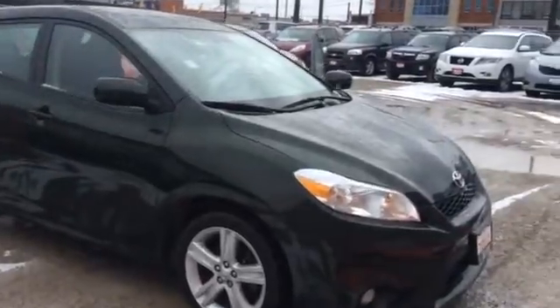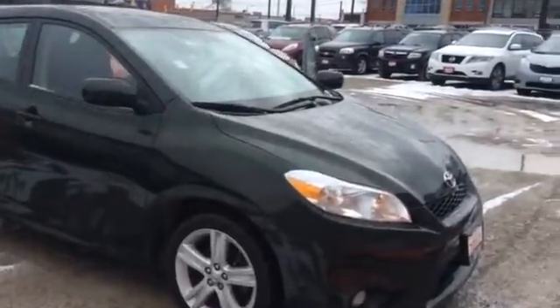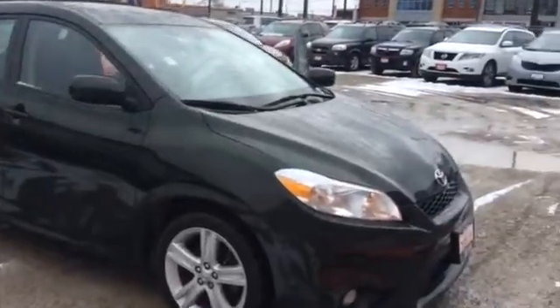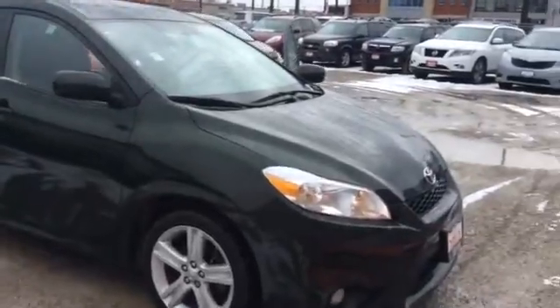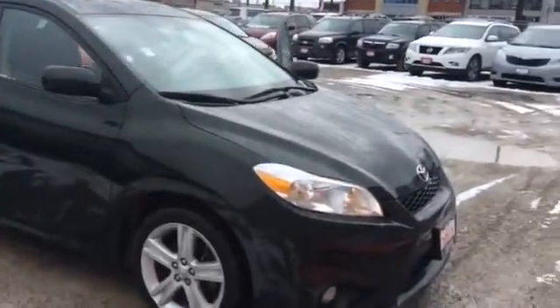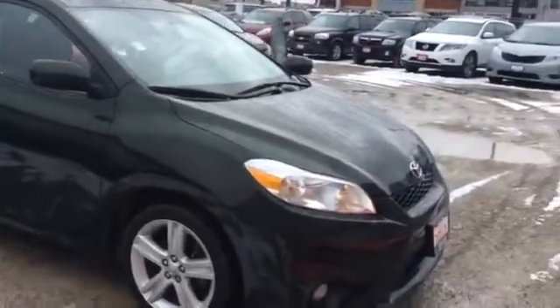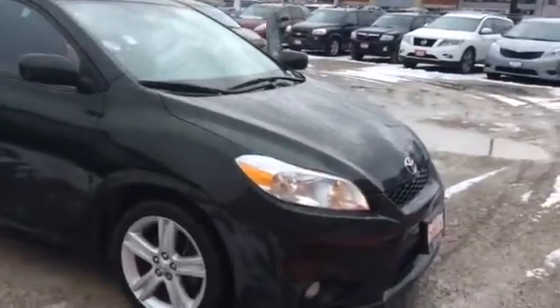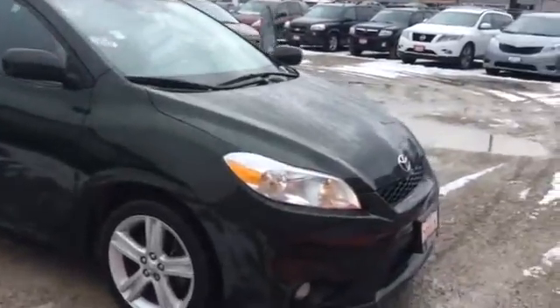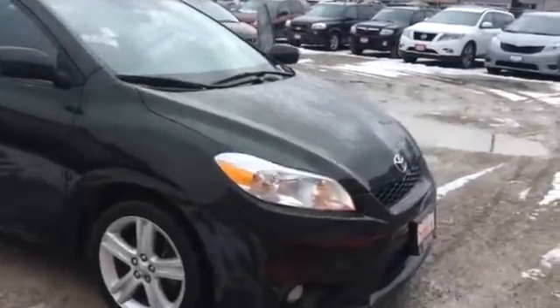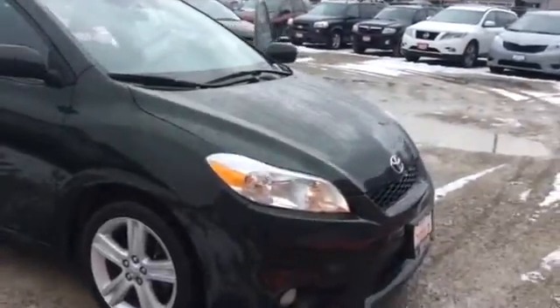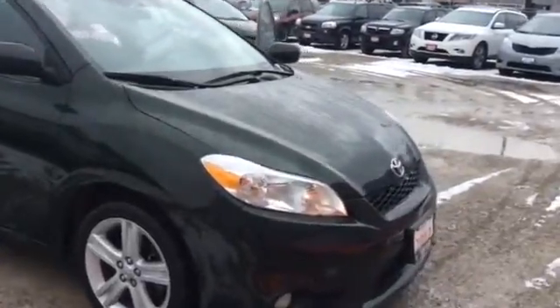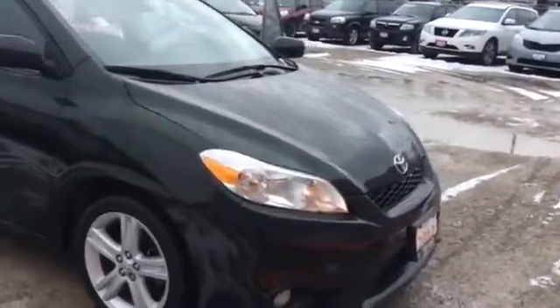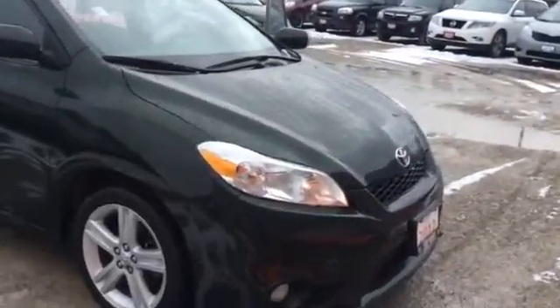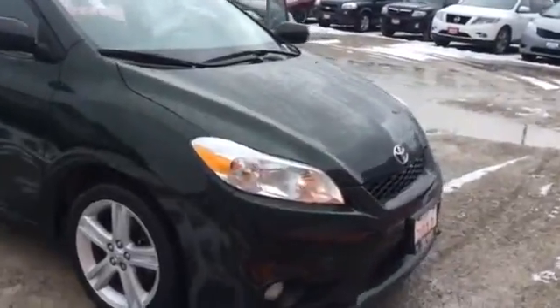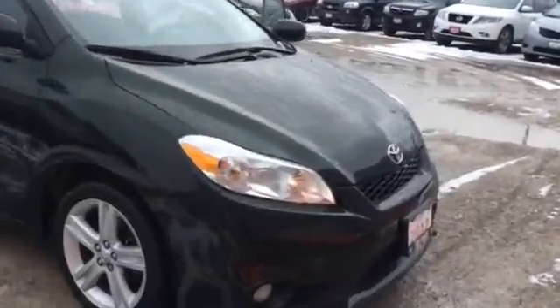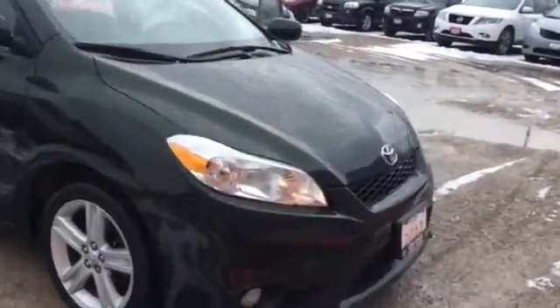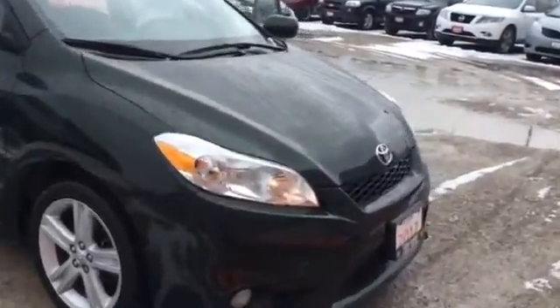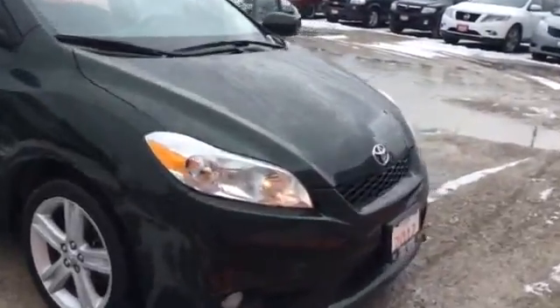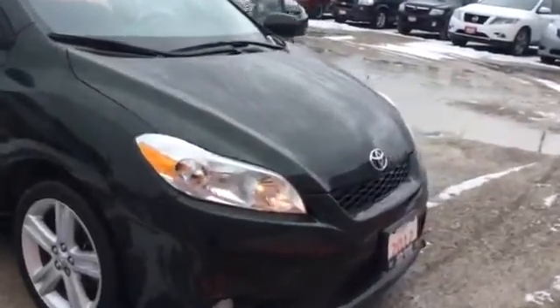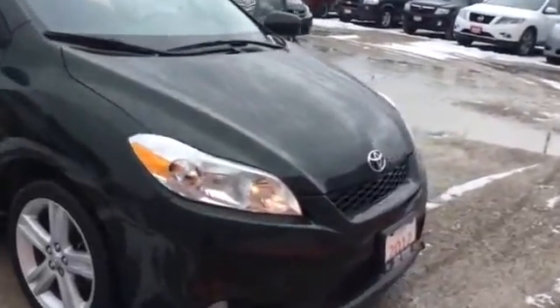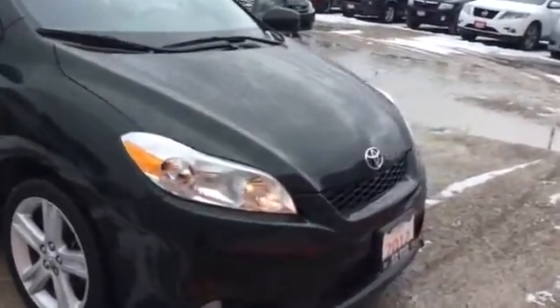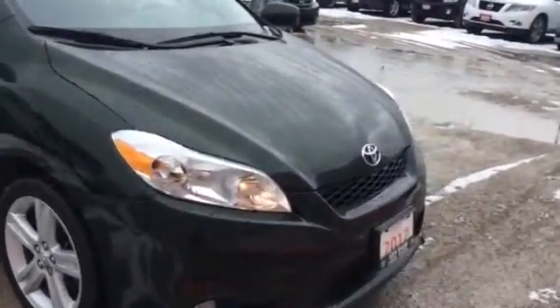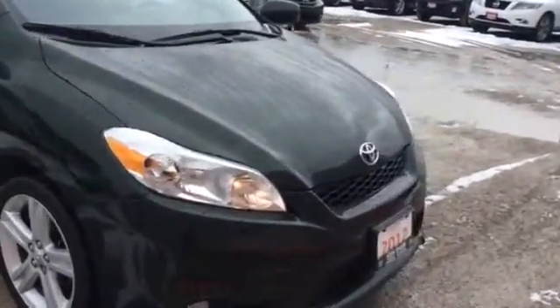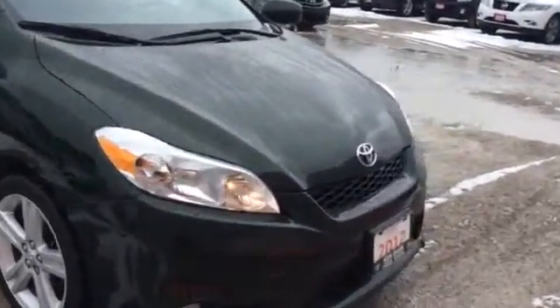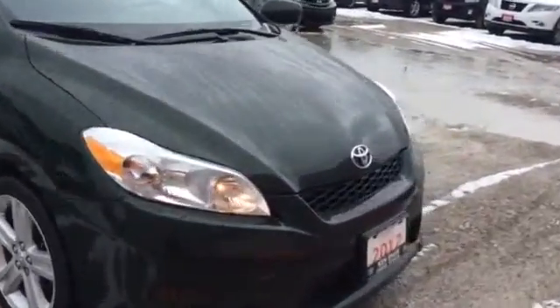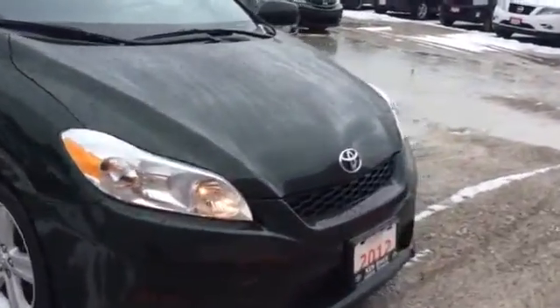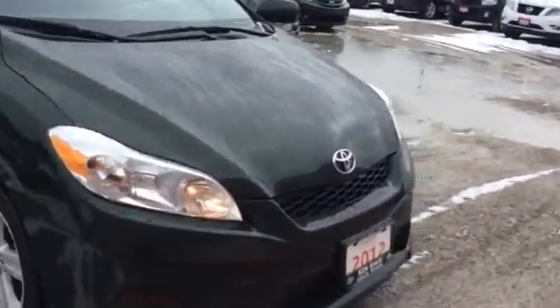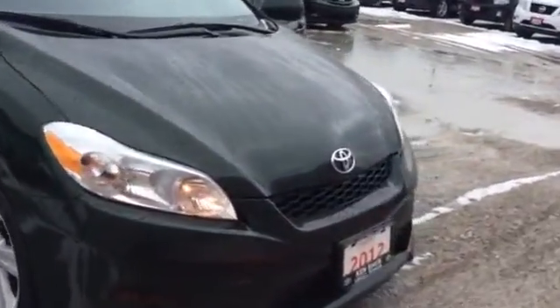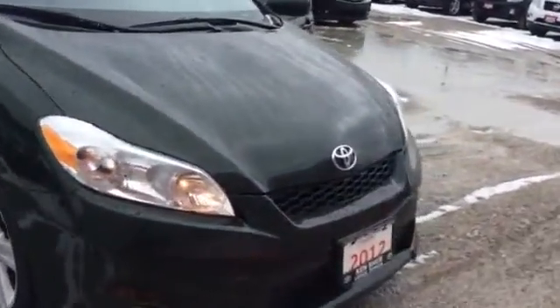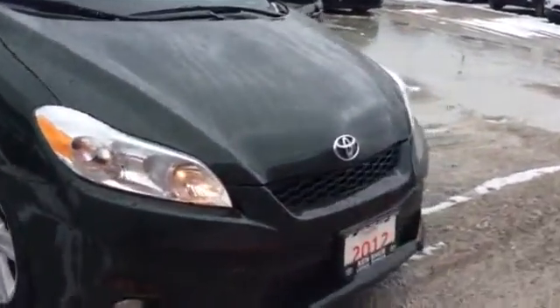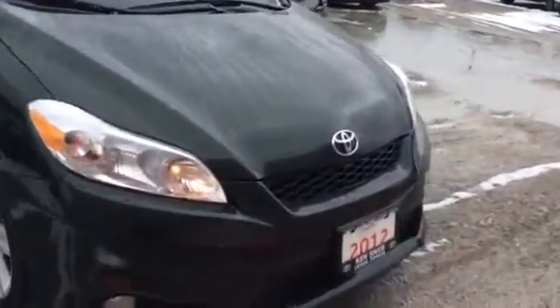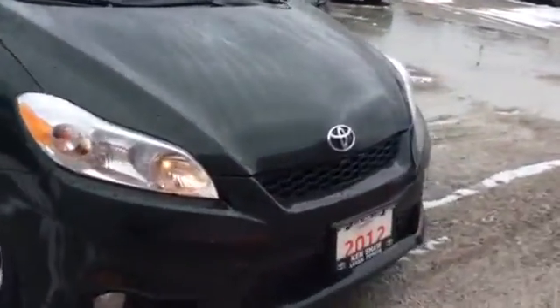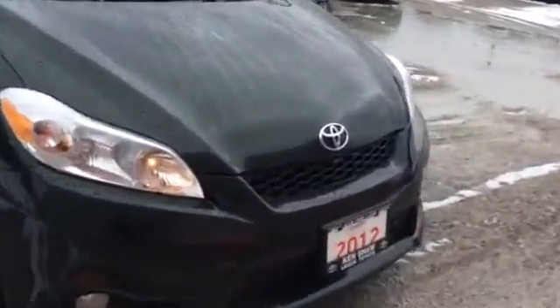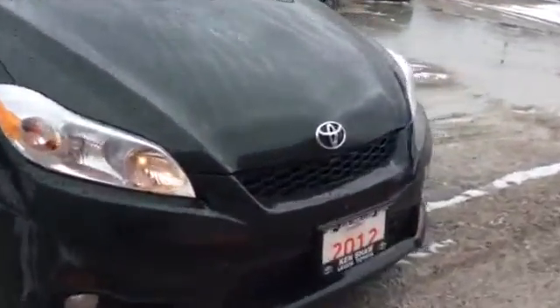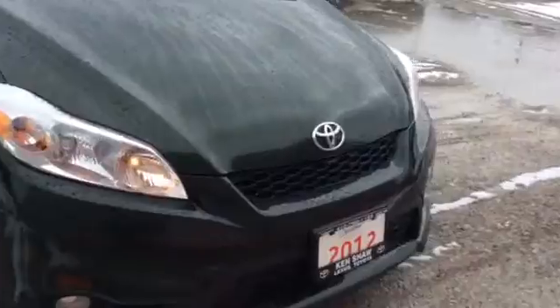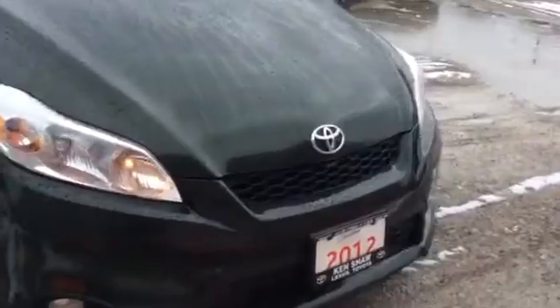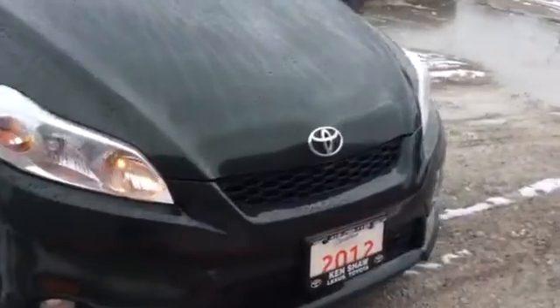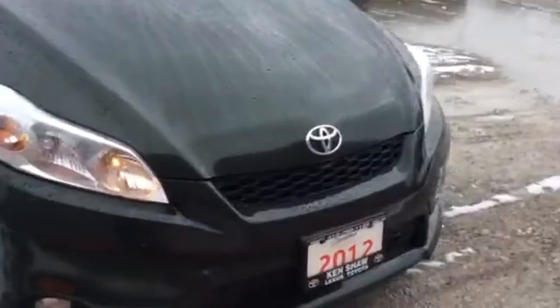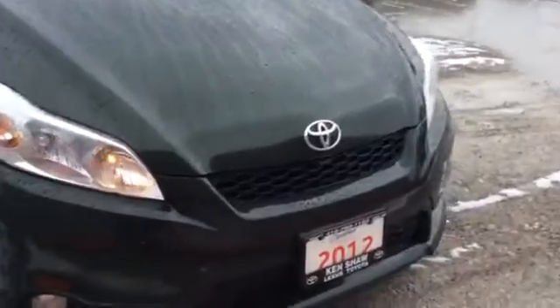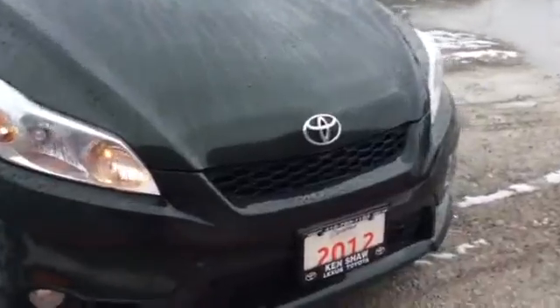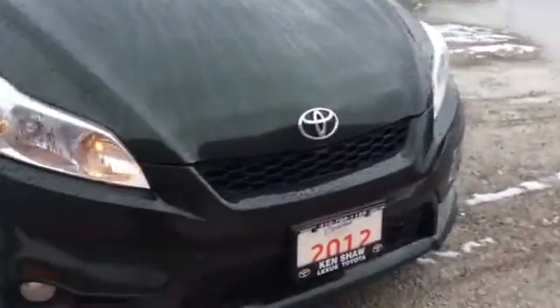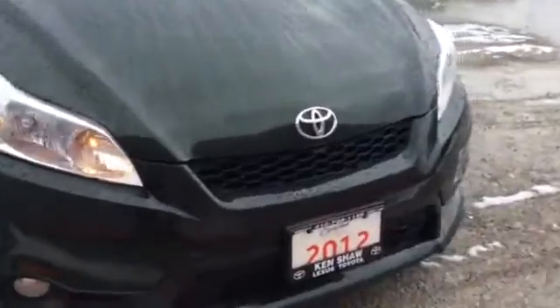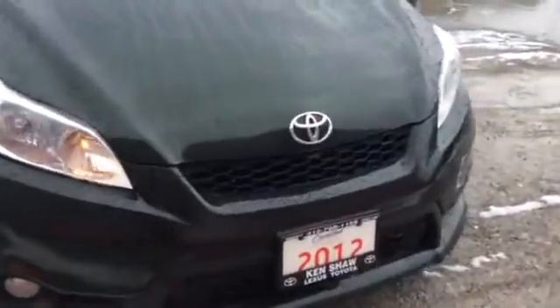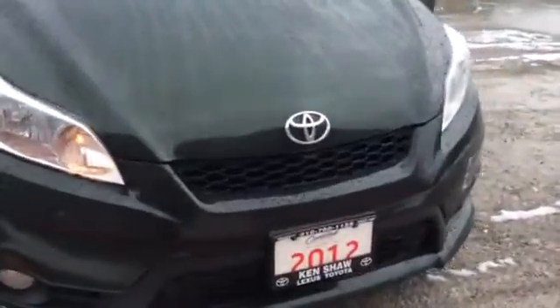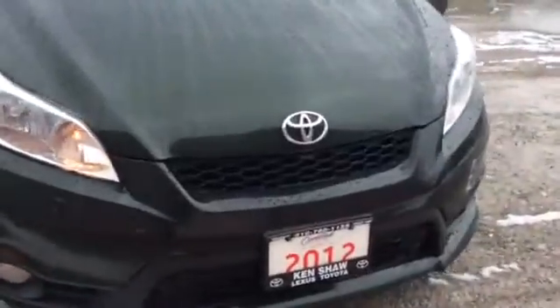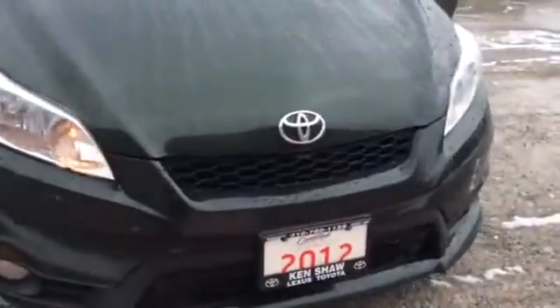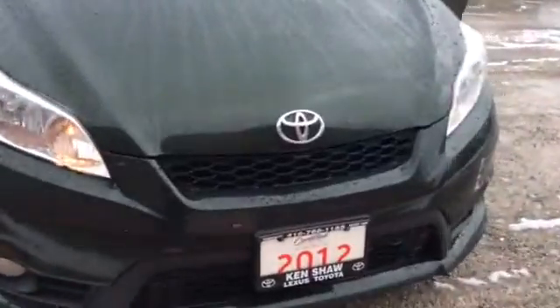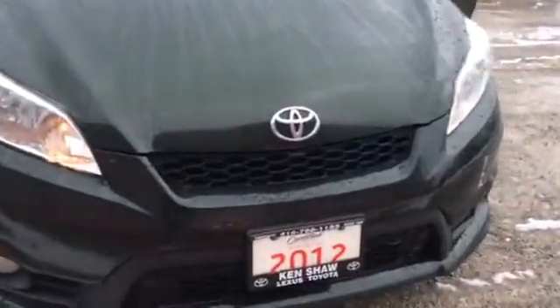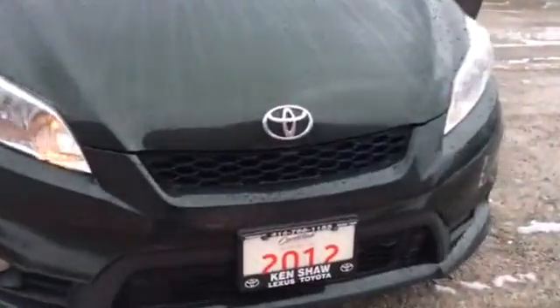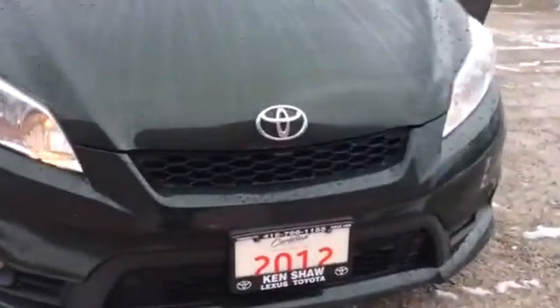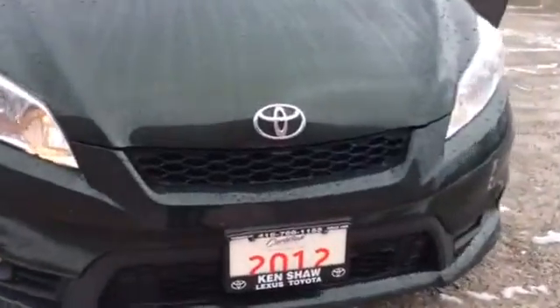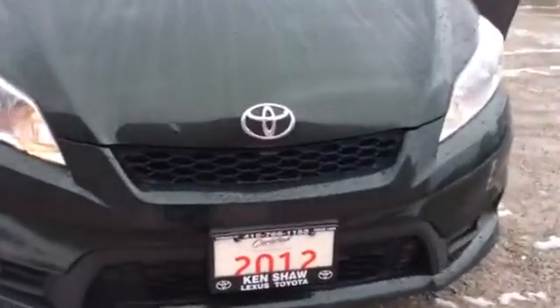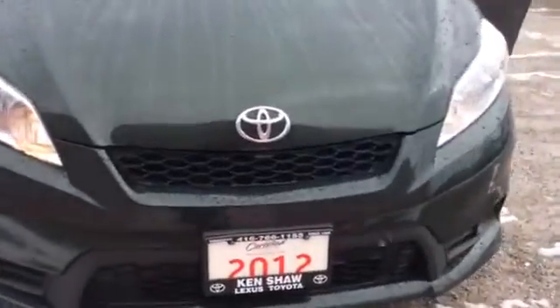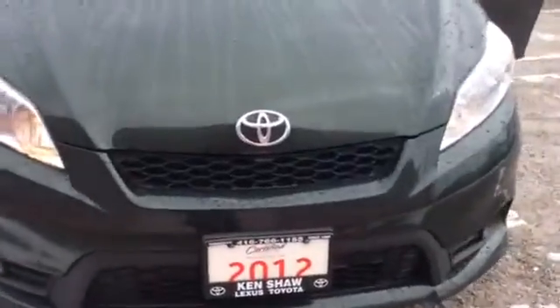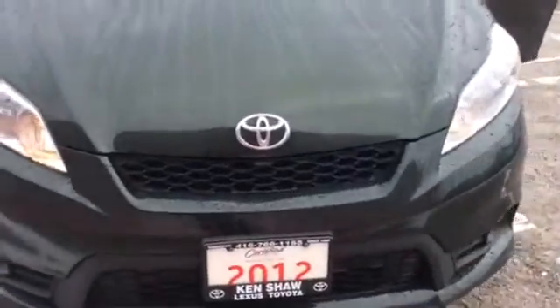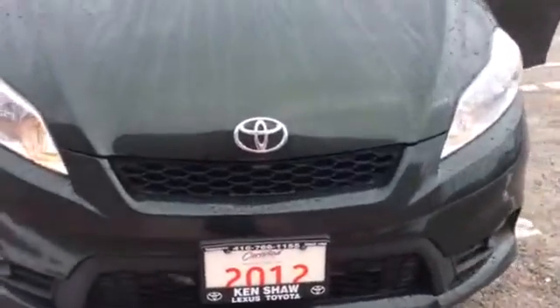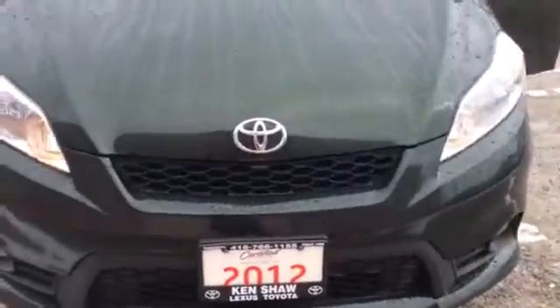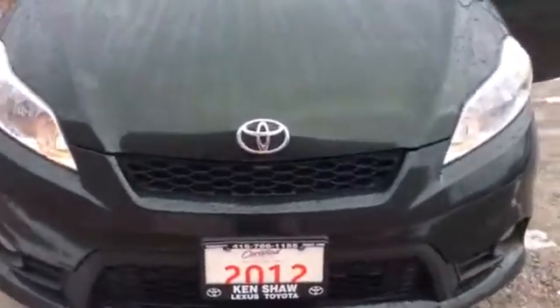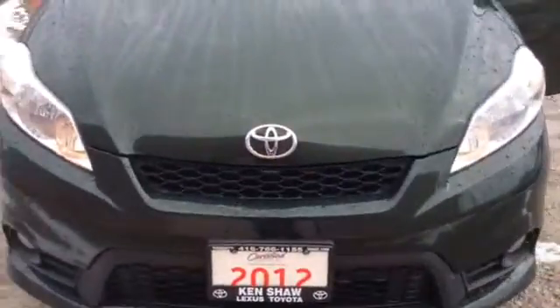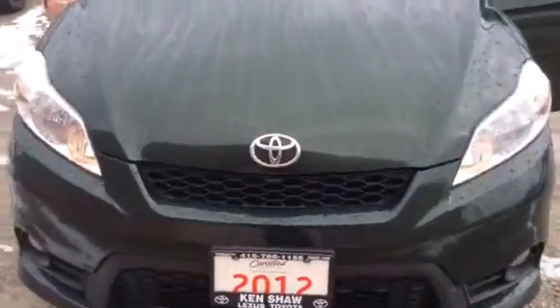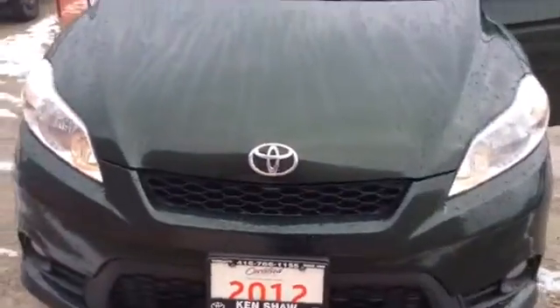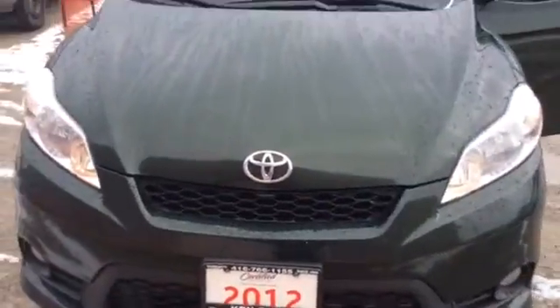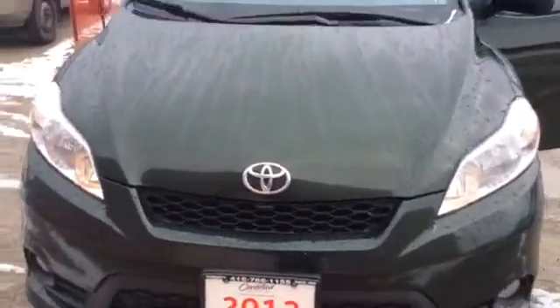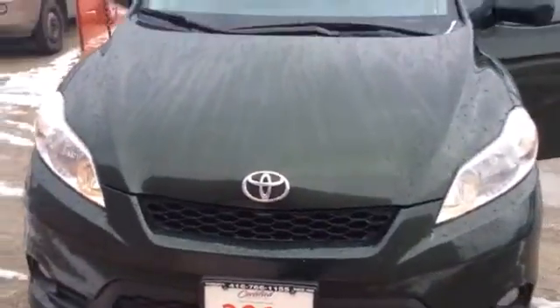Hi, it's Stephanie from Kenshaw Toyota. Just want to give you a quick walk around video of the 2012 Toyota Matrix.